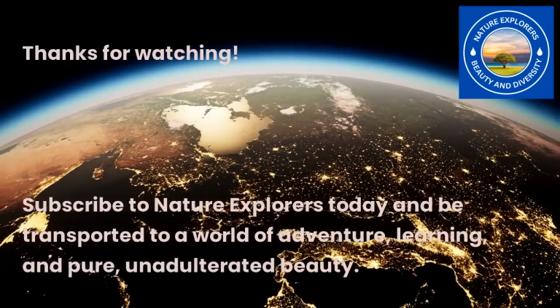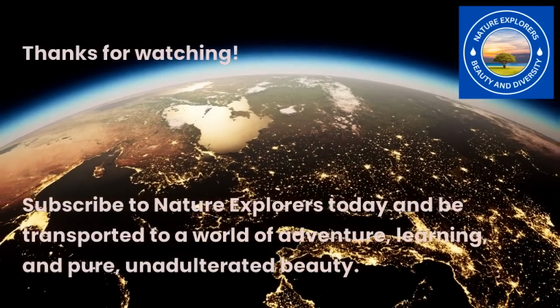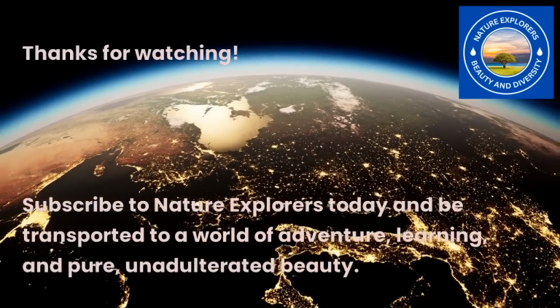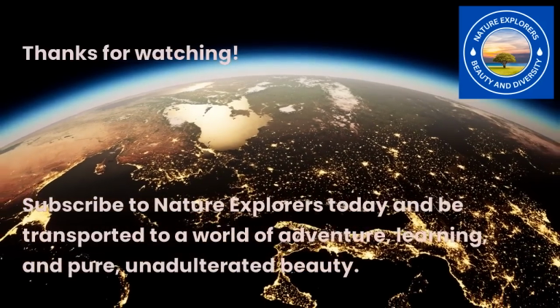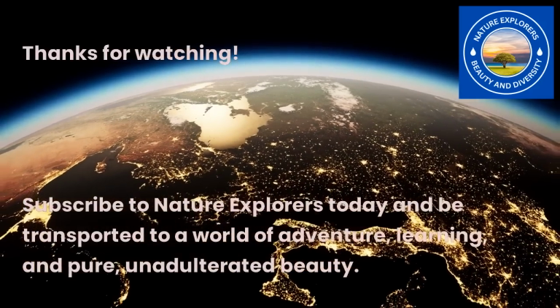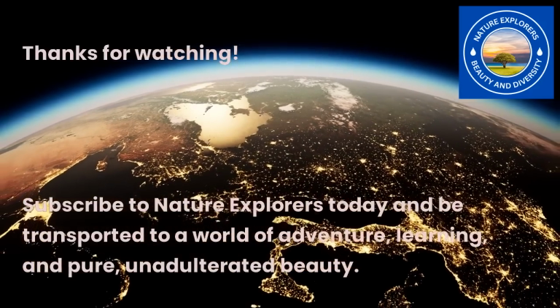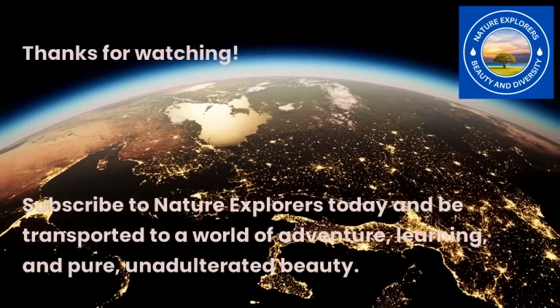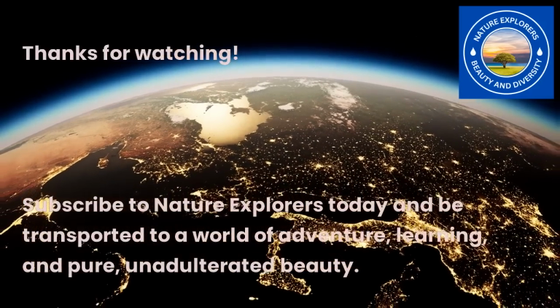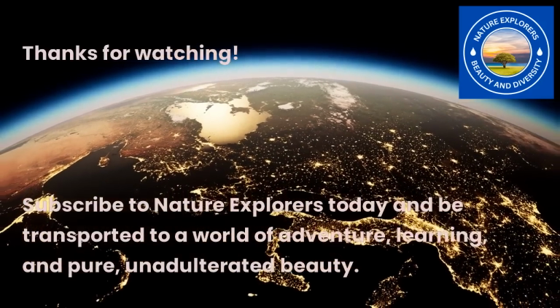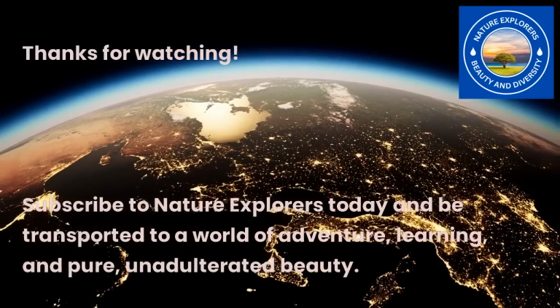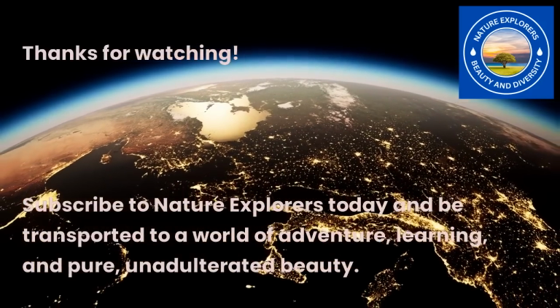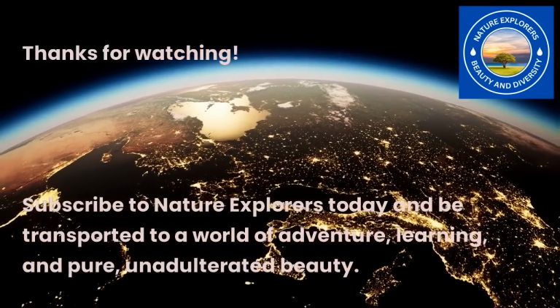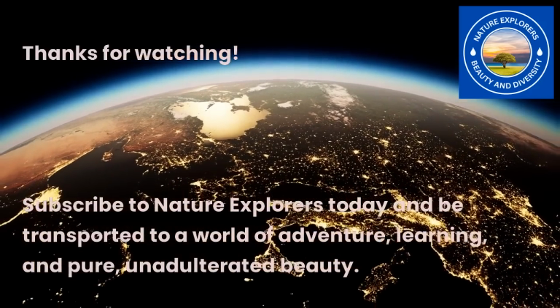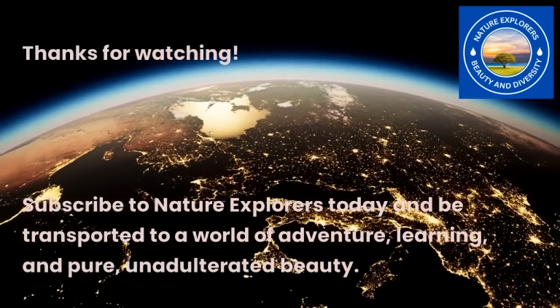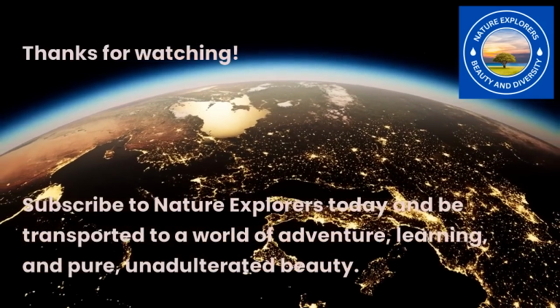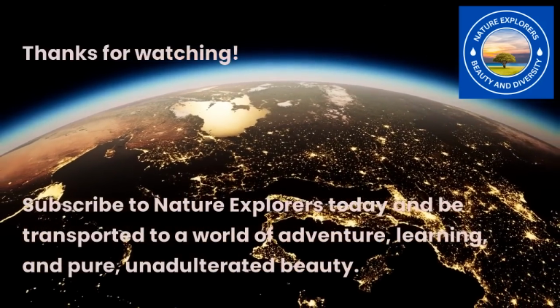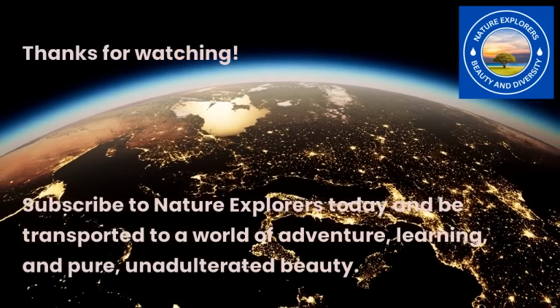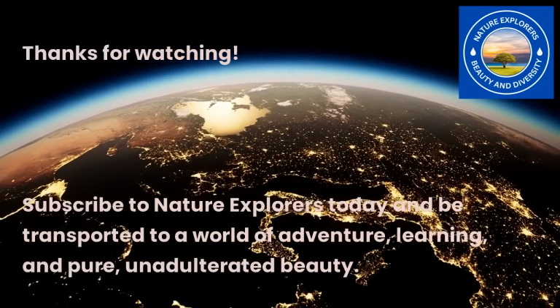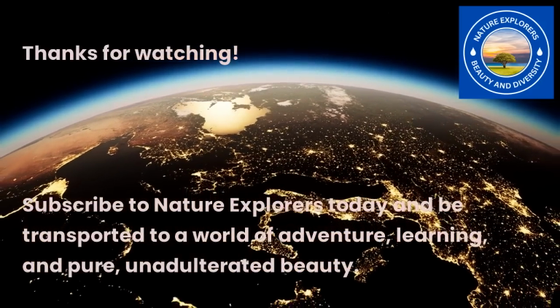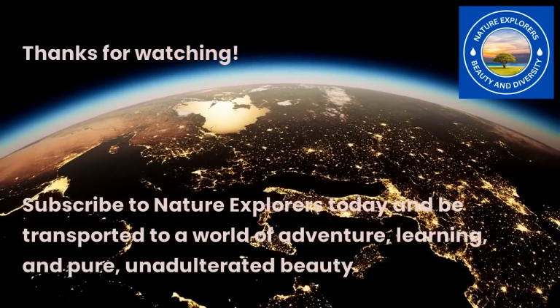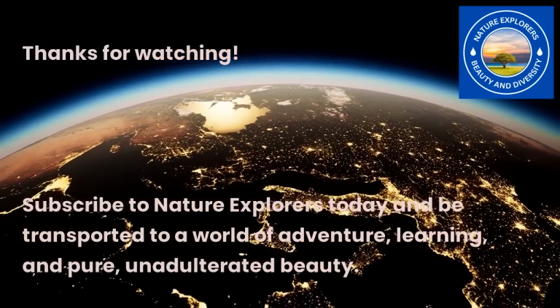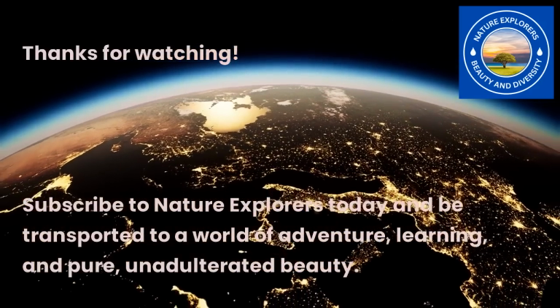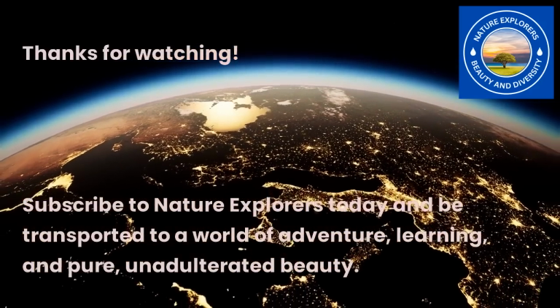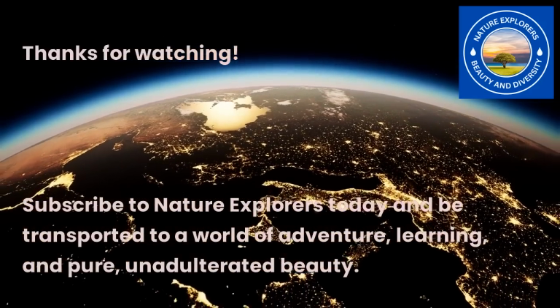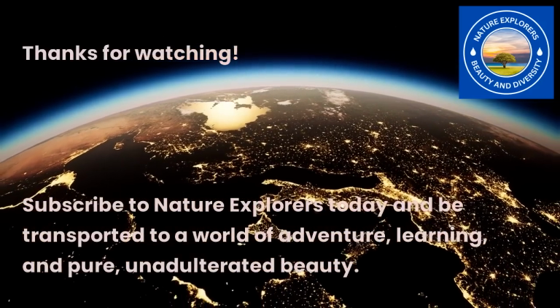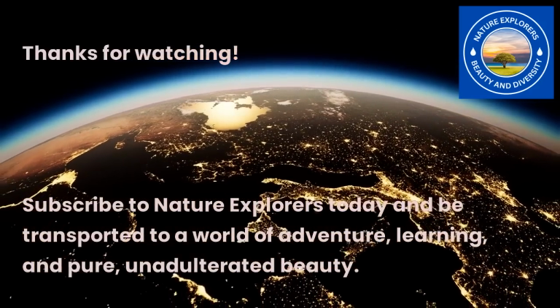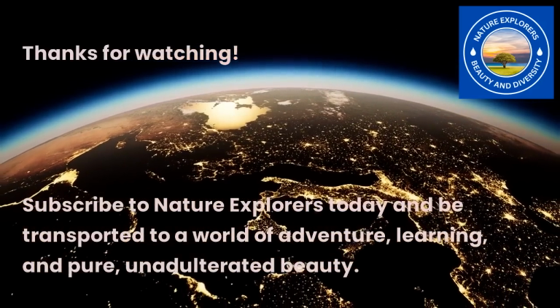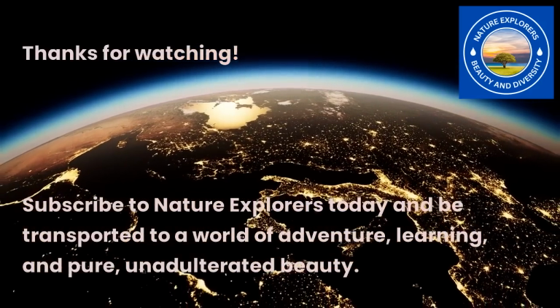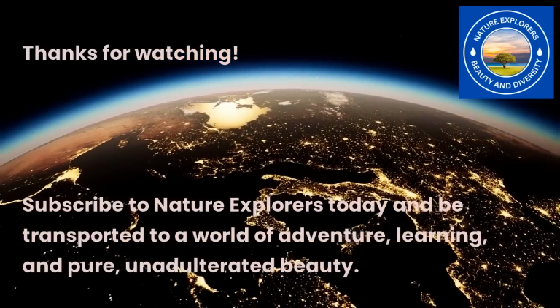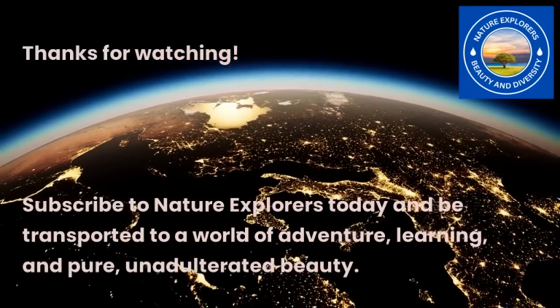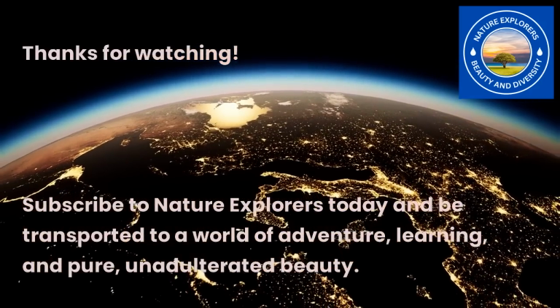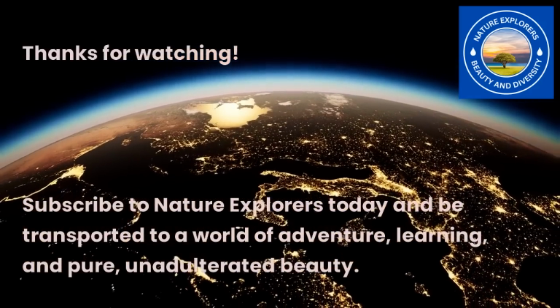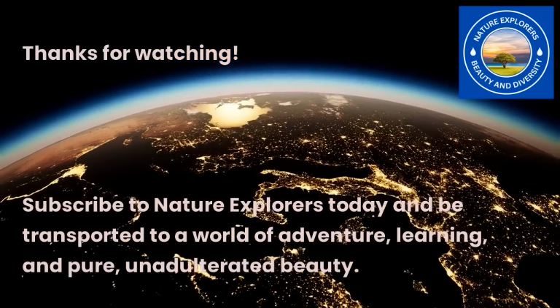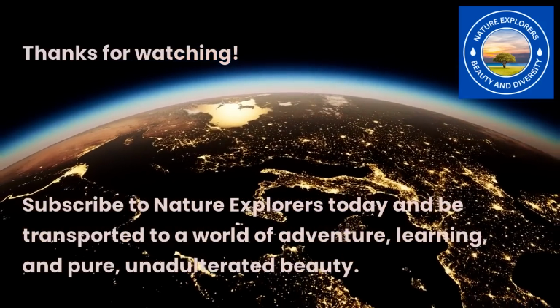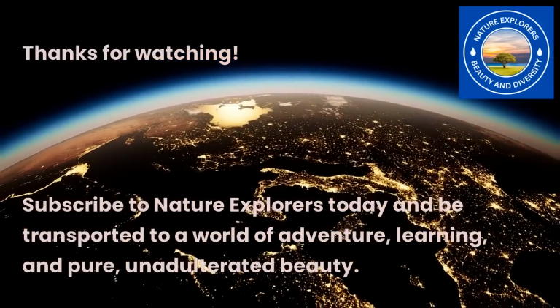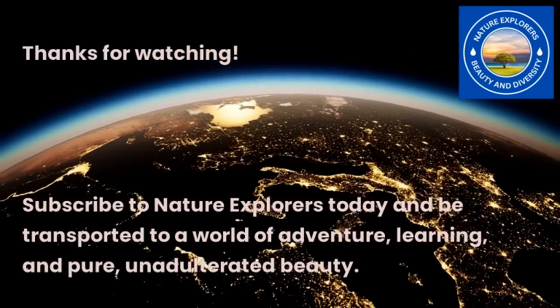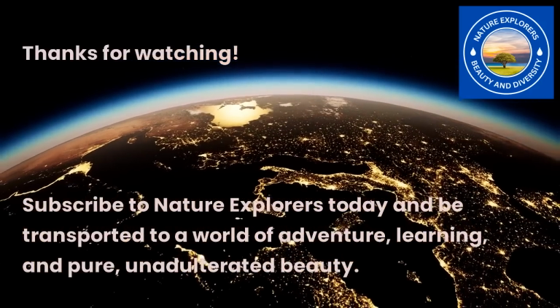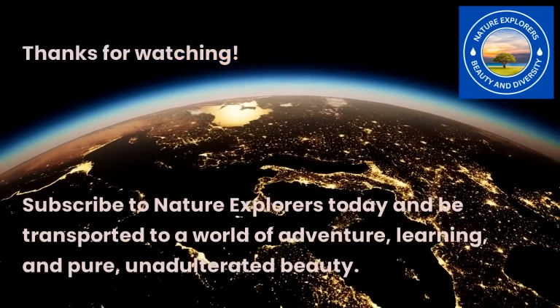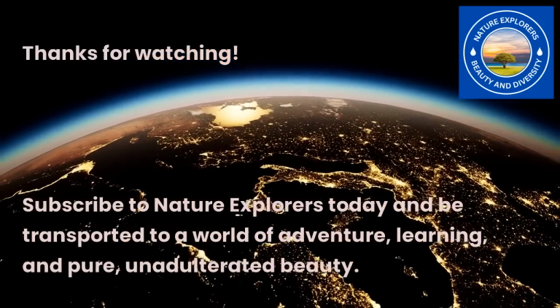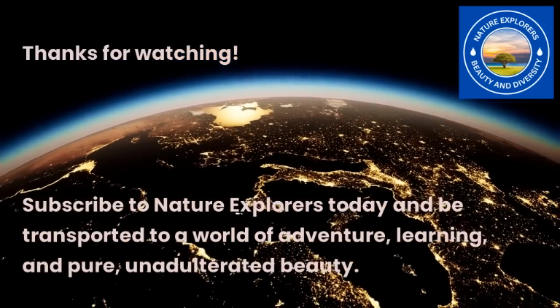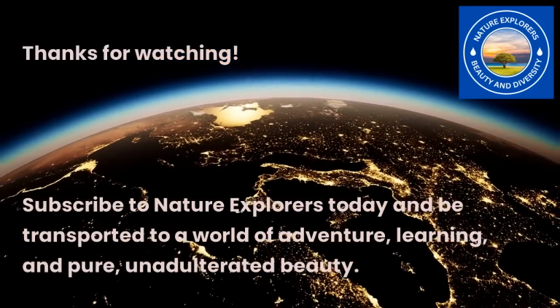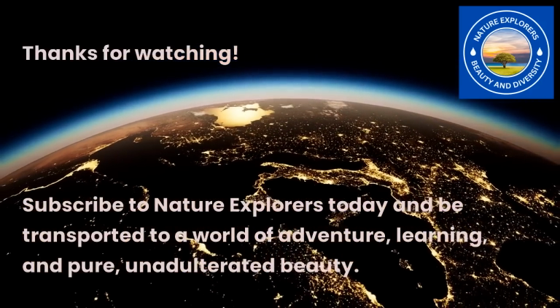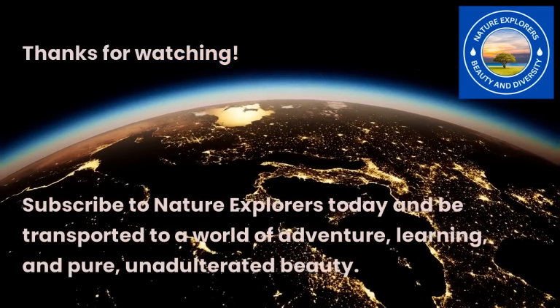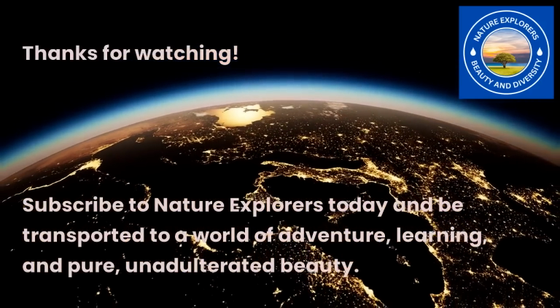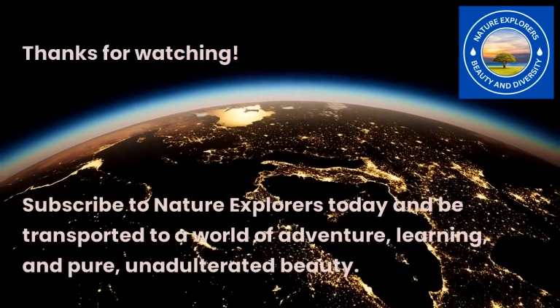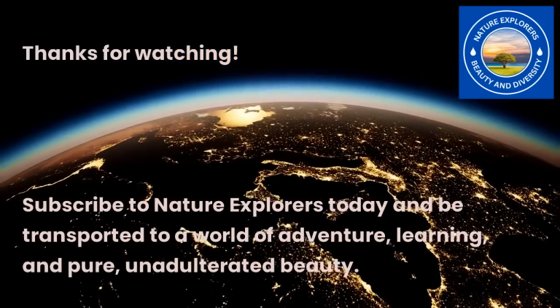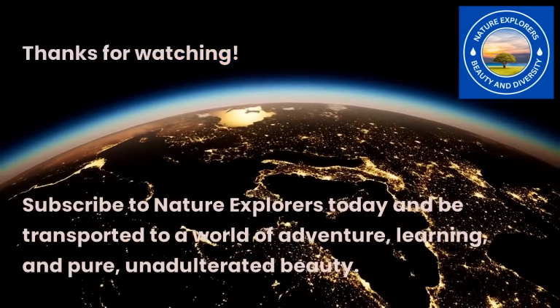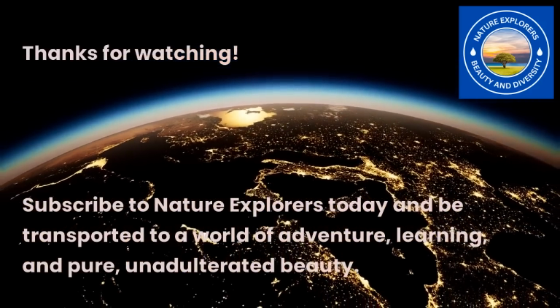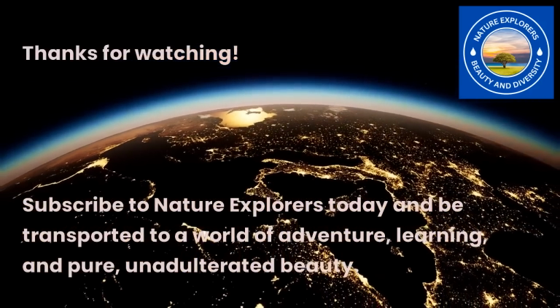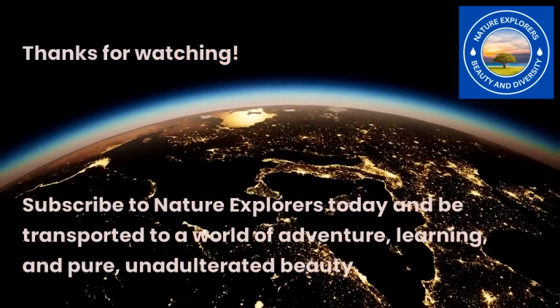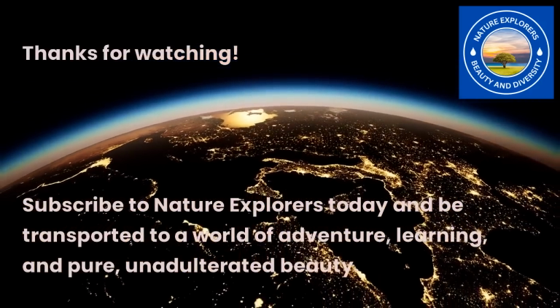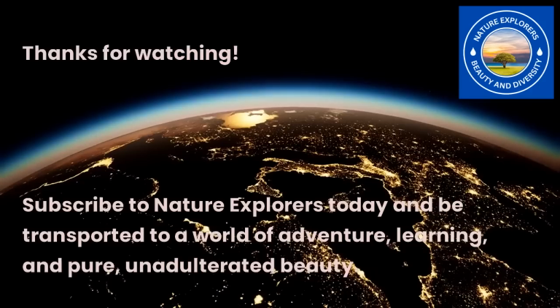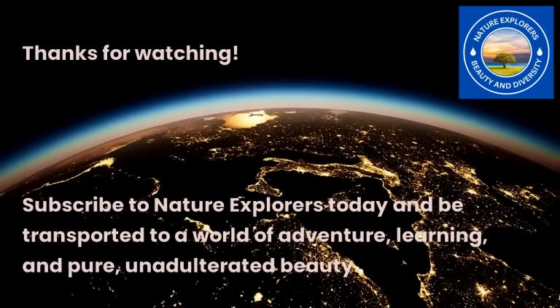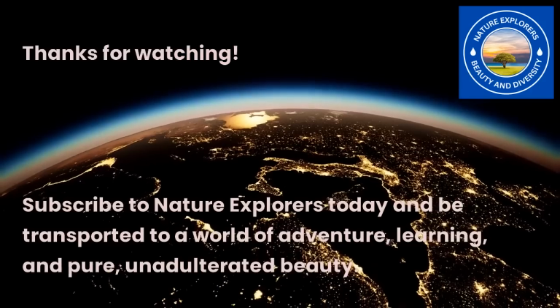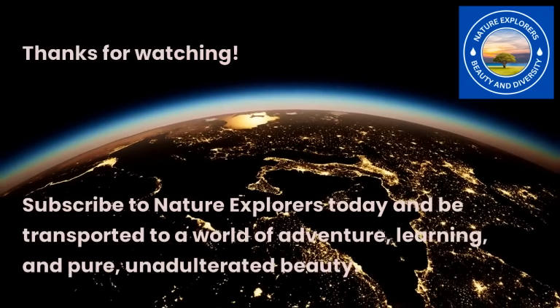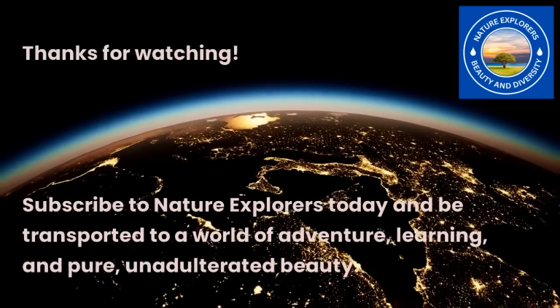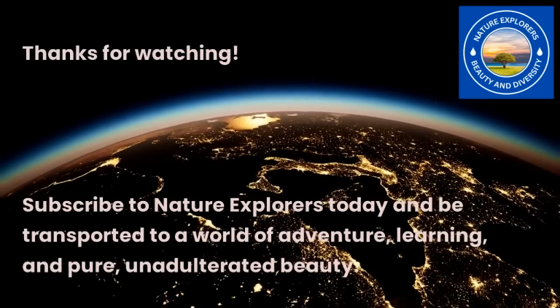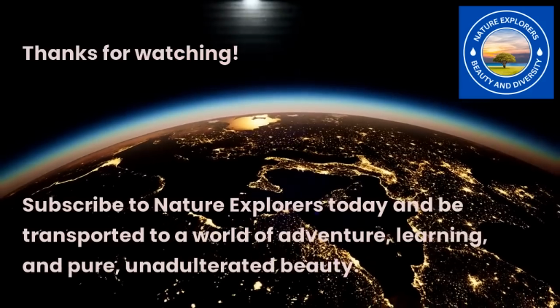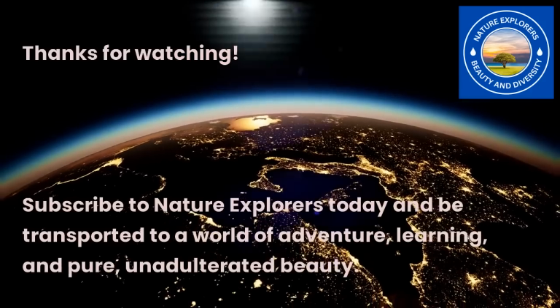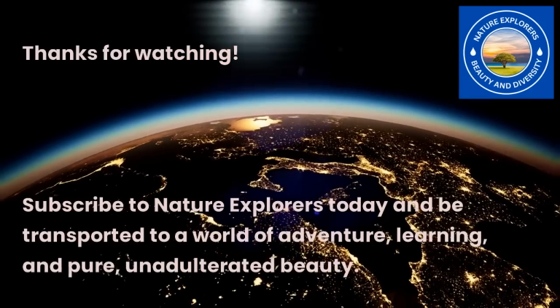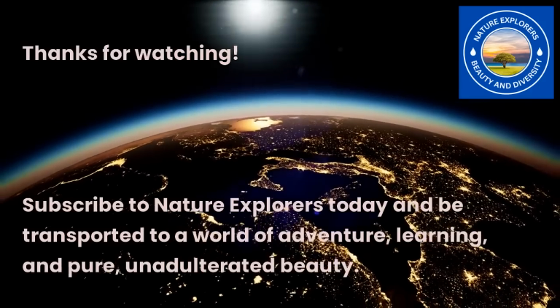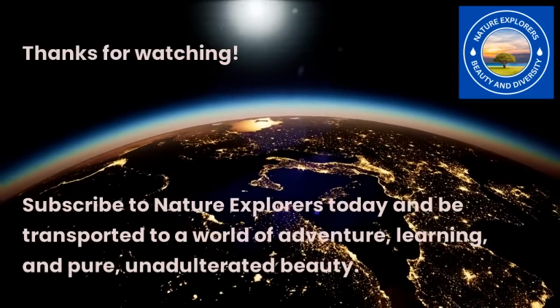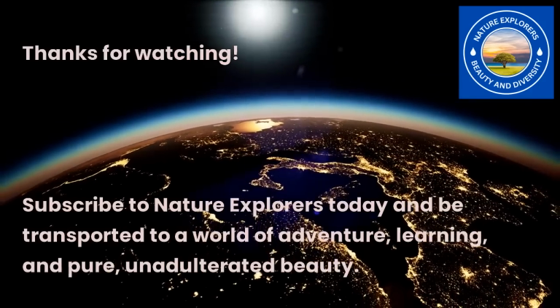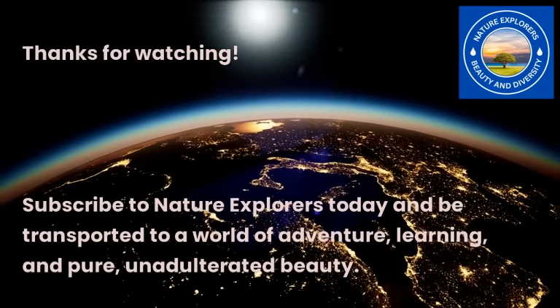Subscribe to Nature Explorers today and be transported to a world of adventure, learning, and pure, unadulterated beauty.